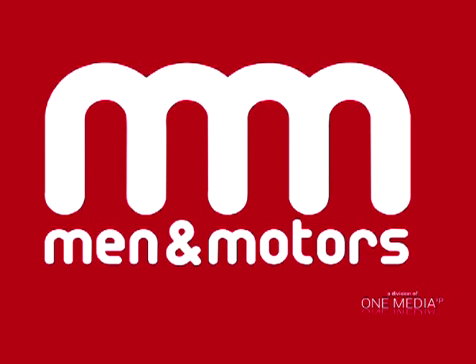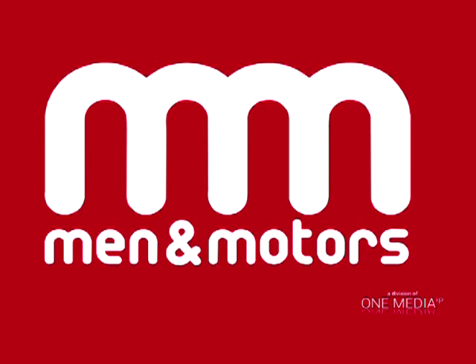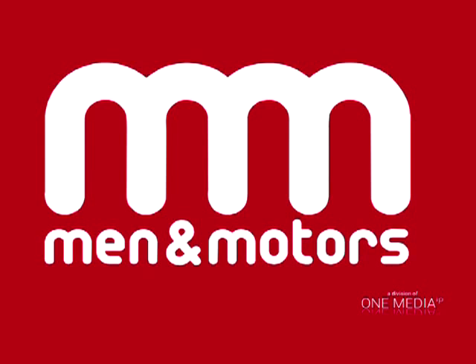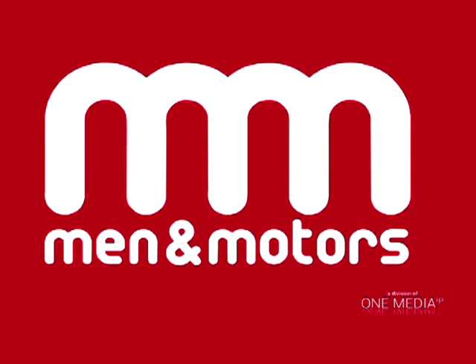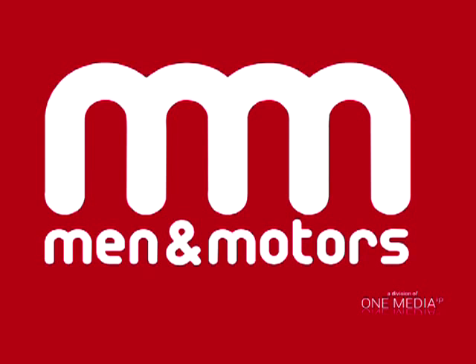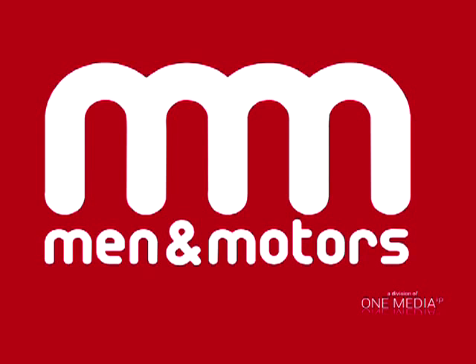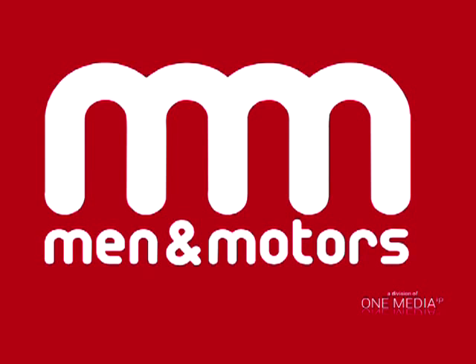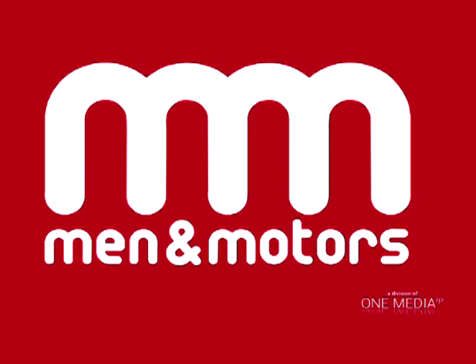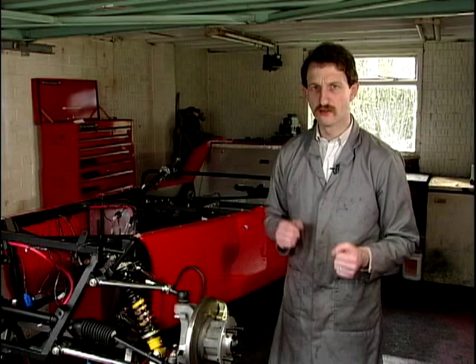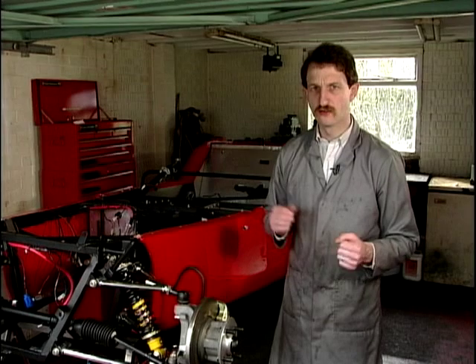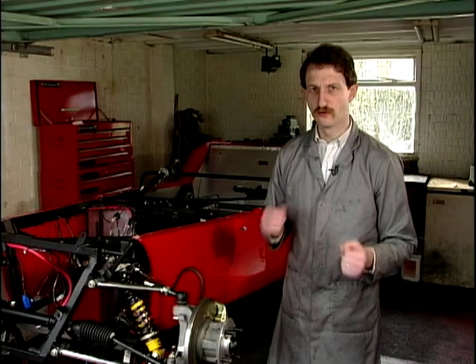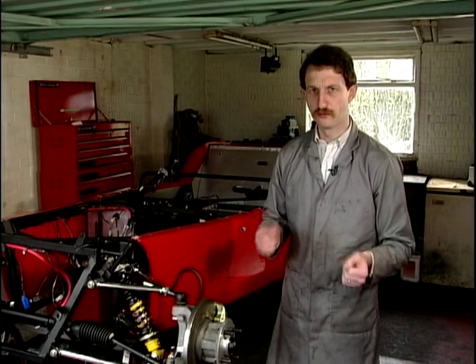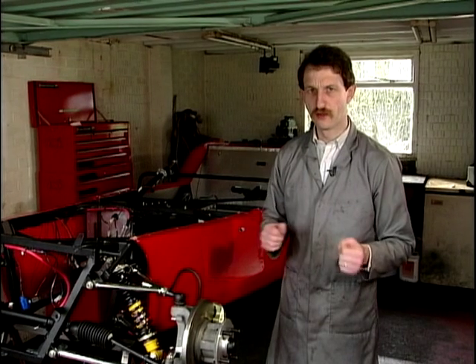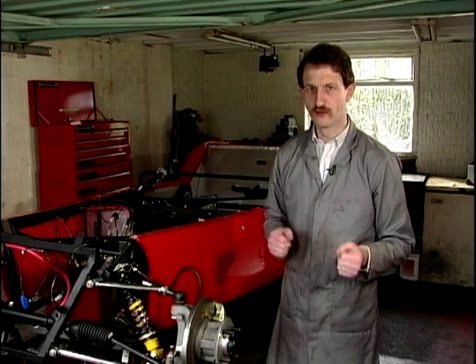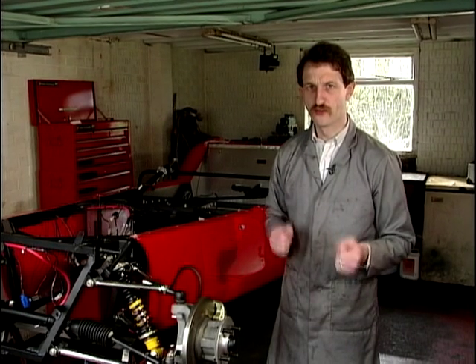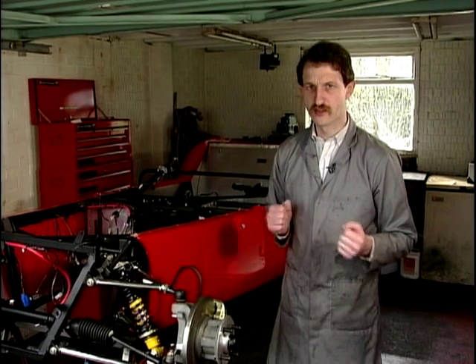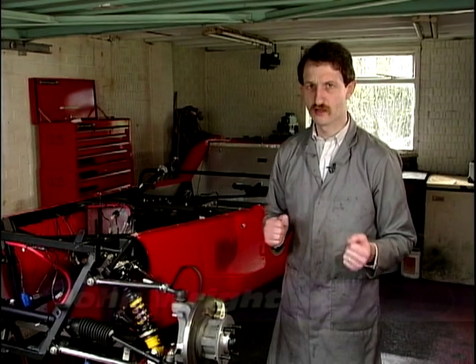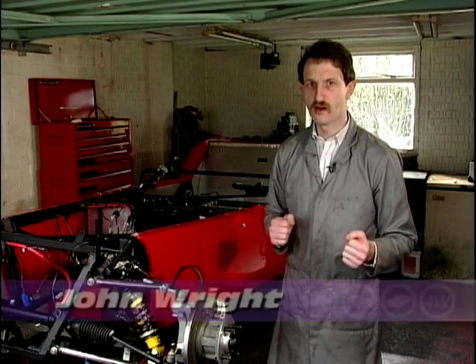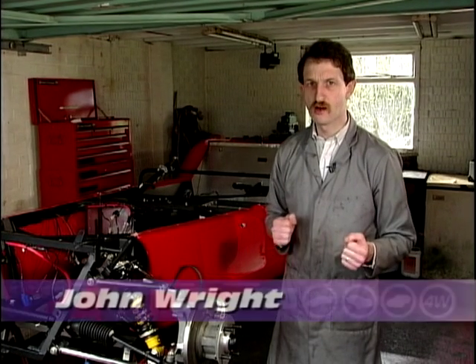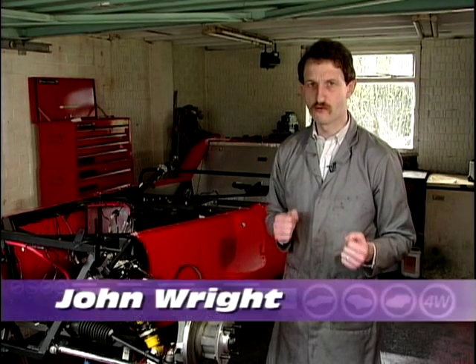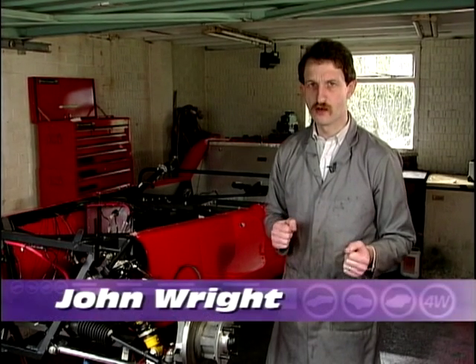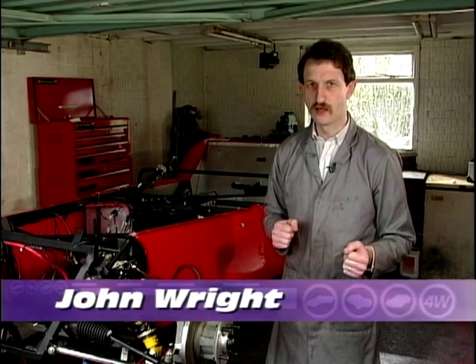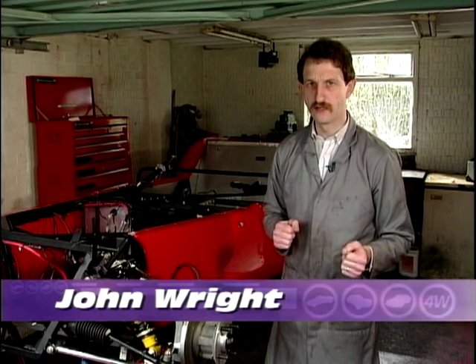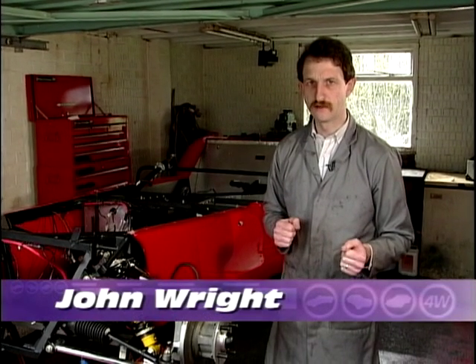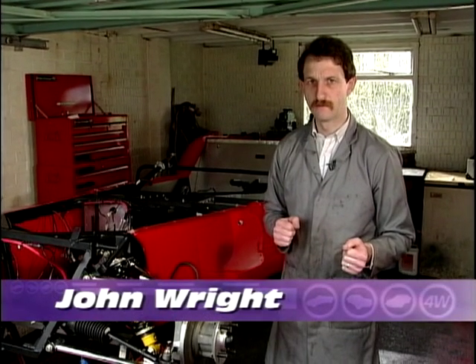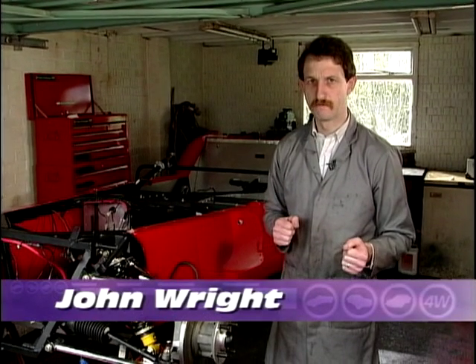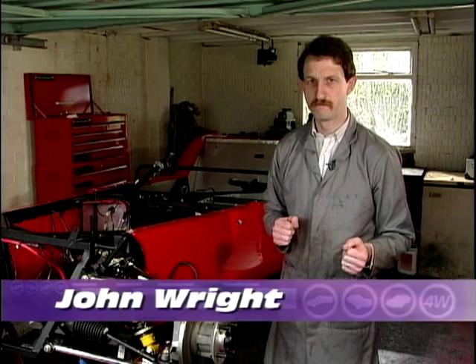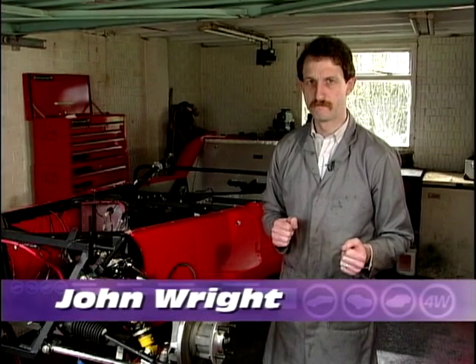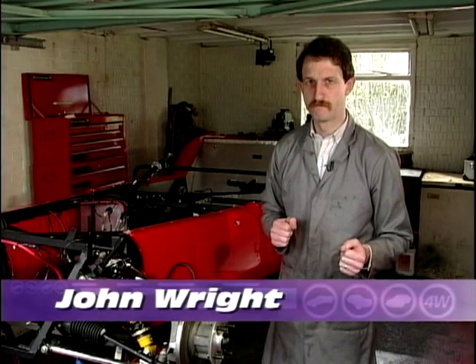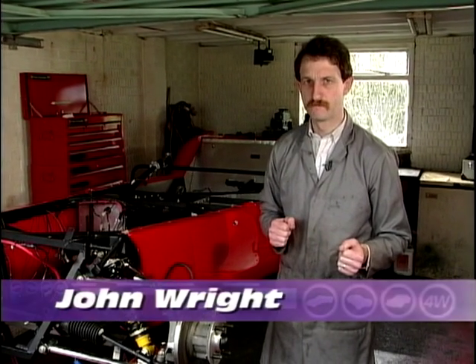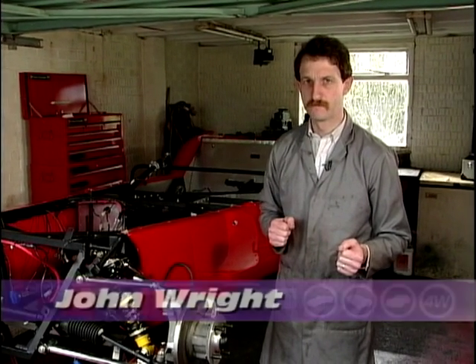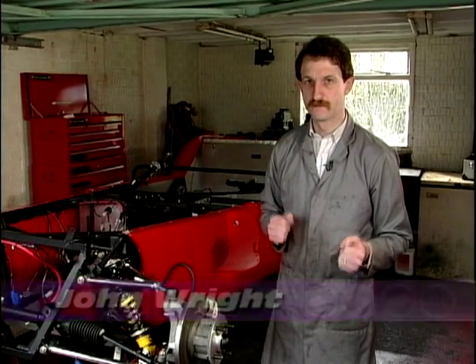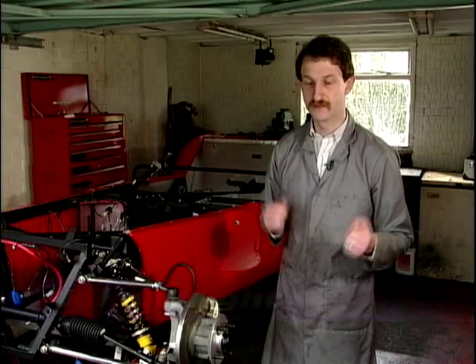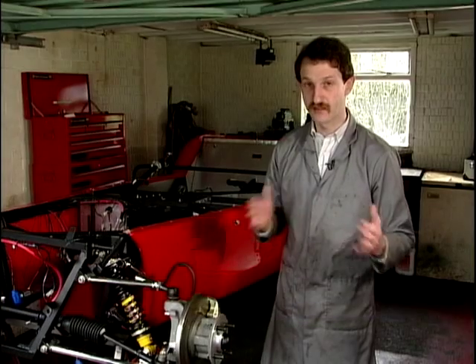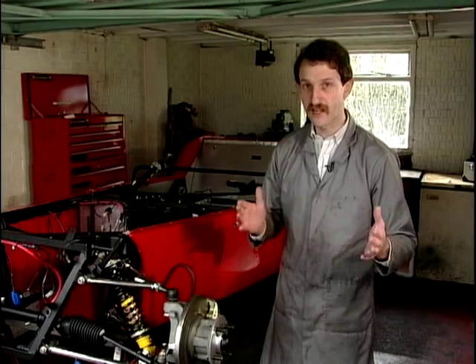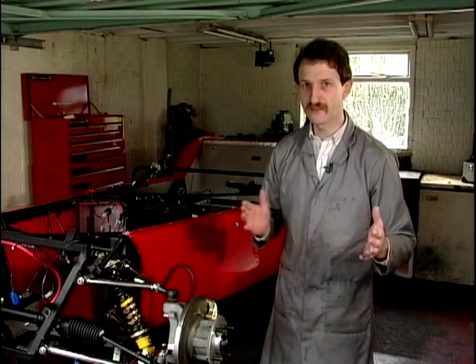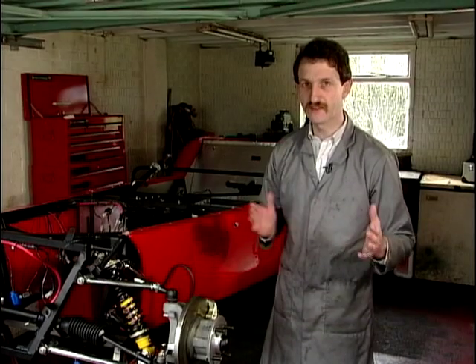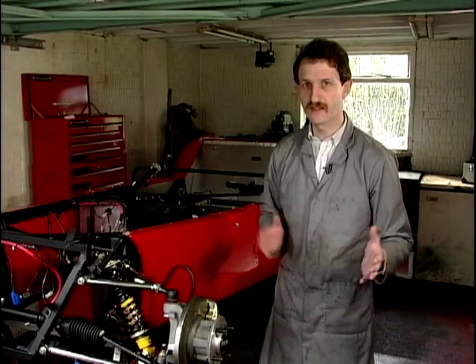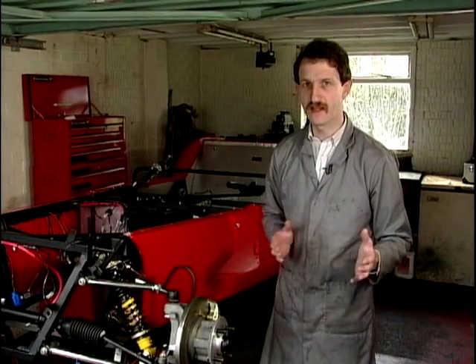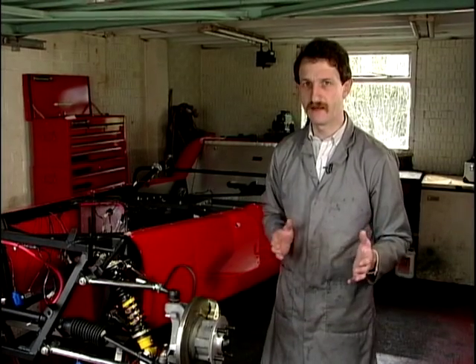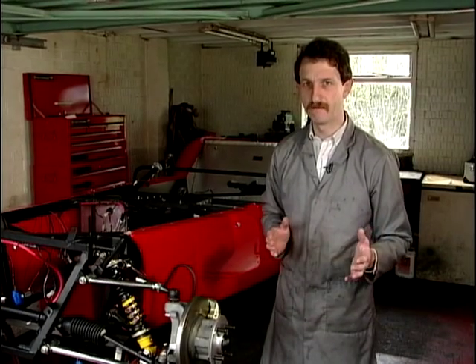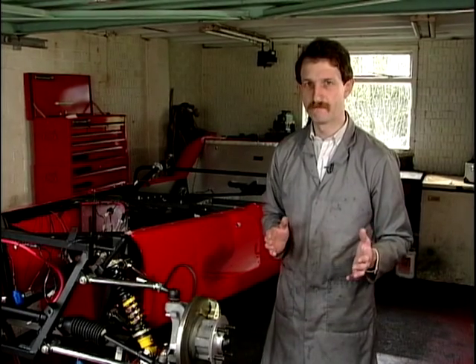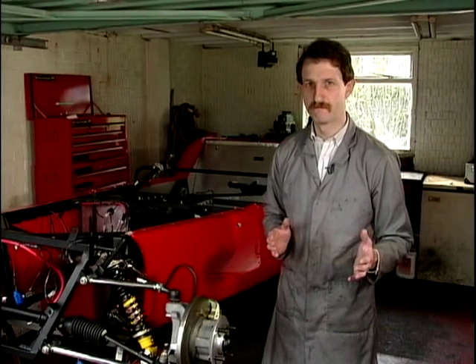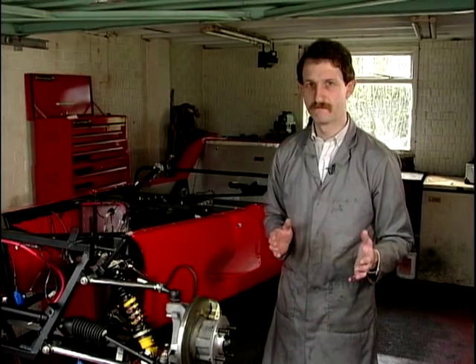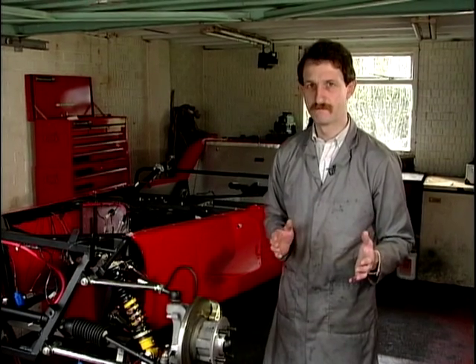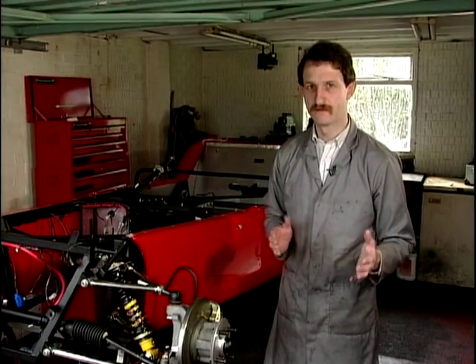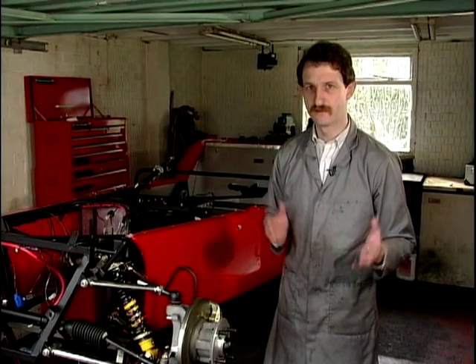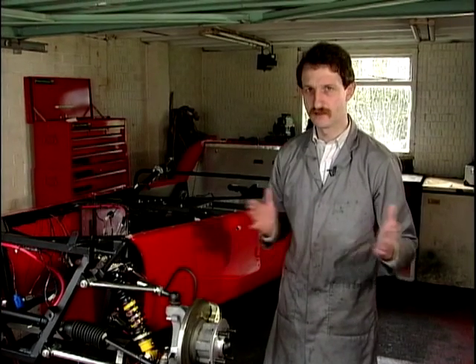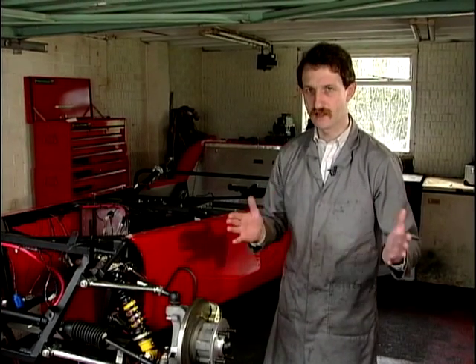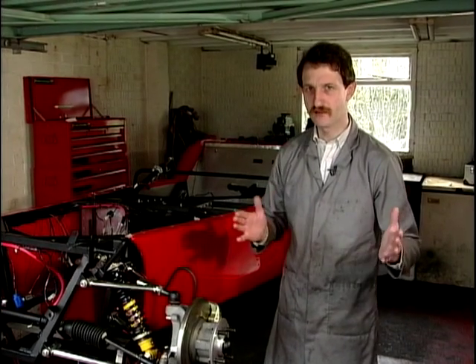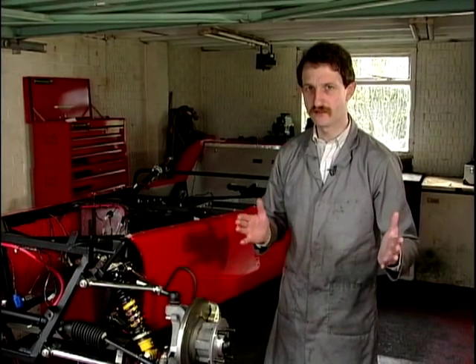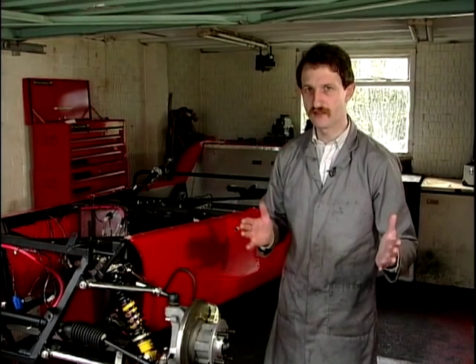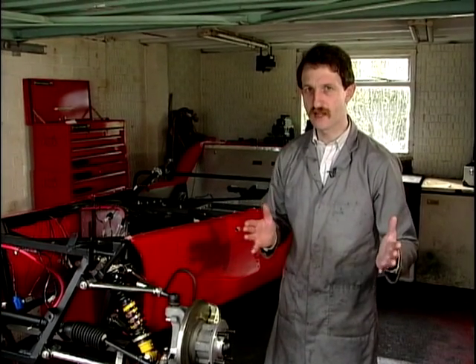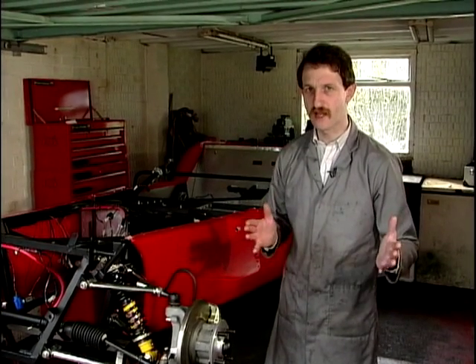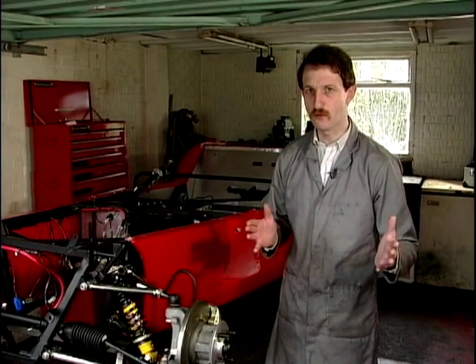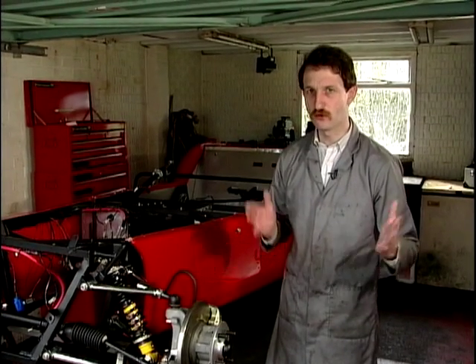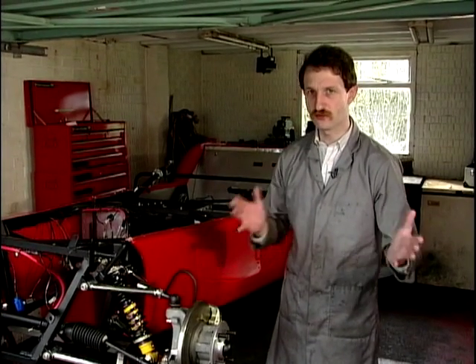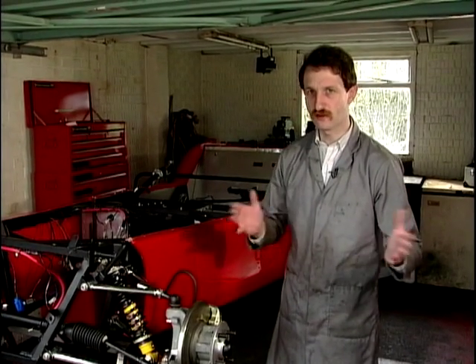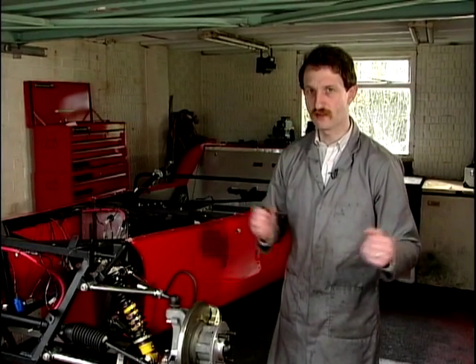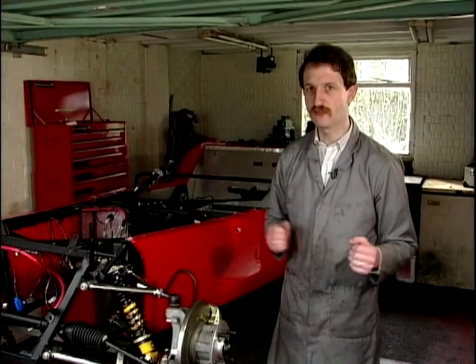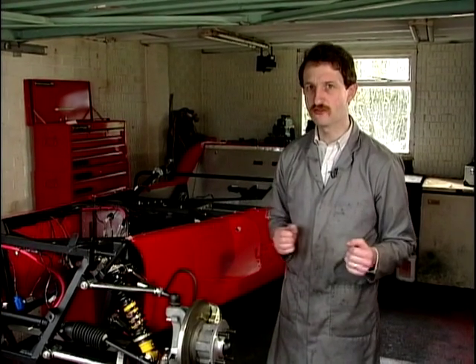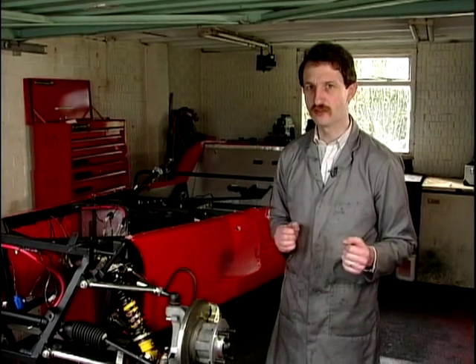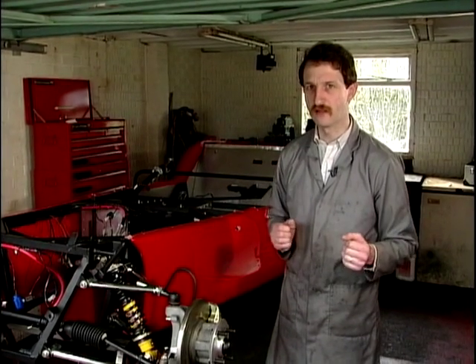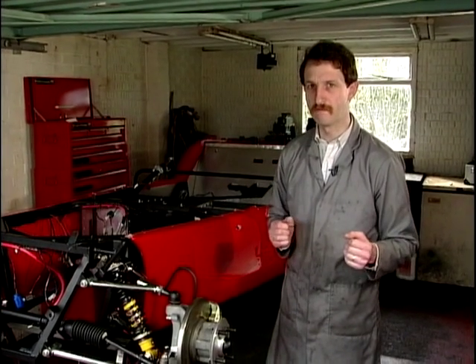Welcome back to Build the Car Right. Today's the day — today's the day we stick the engine in it.